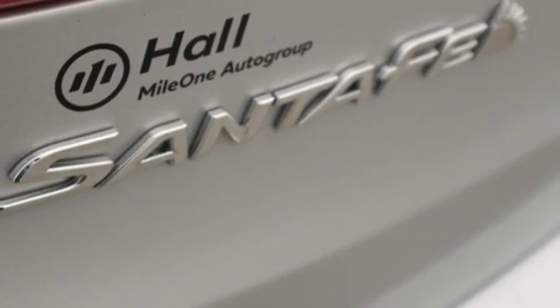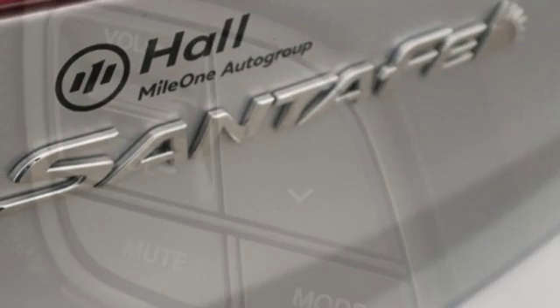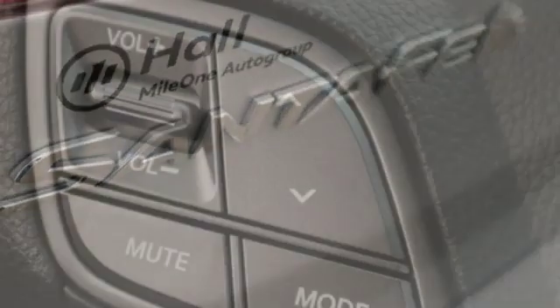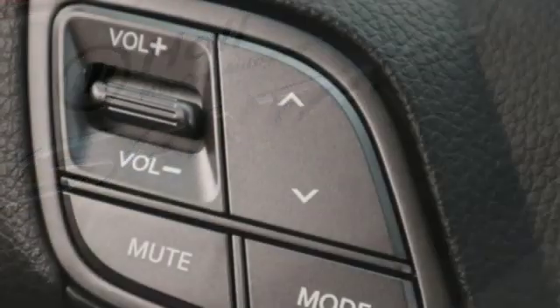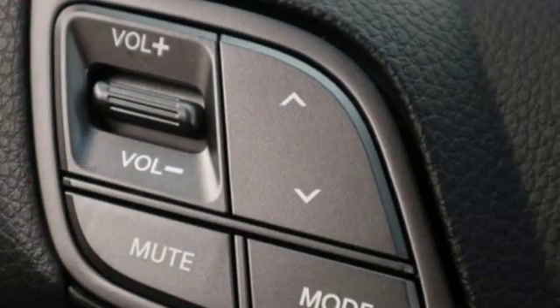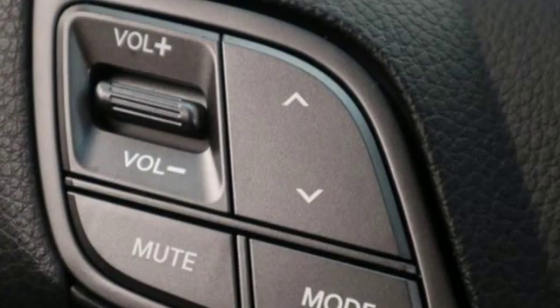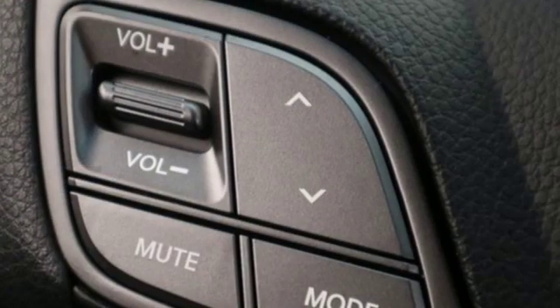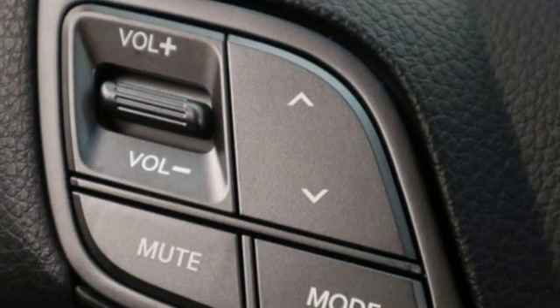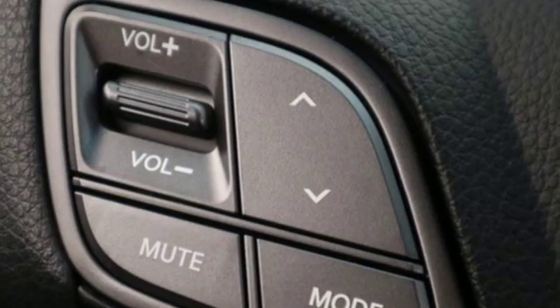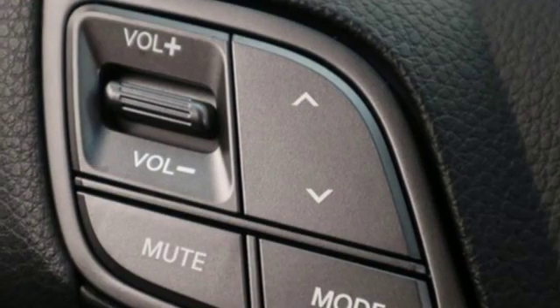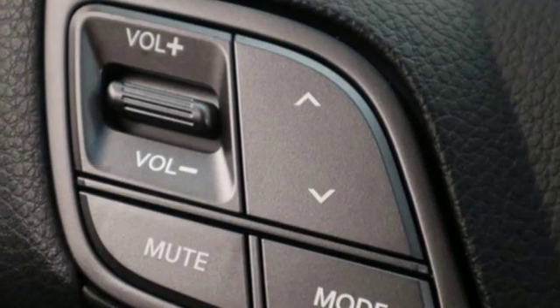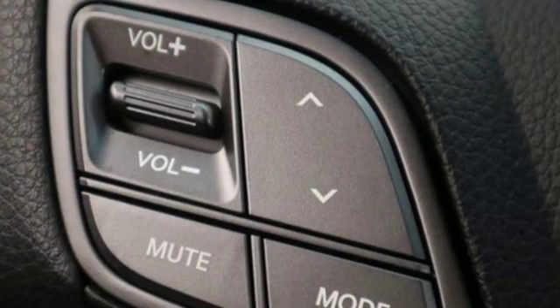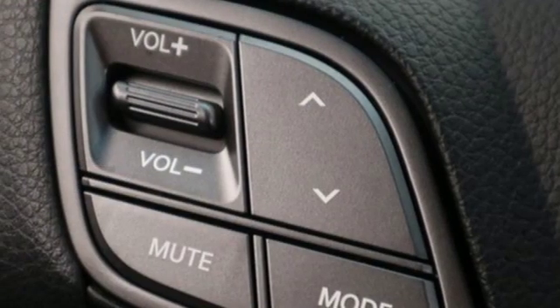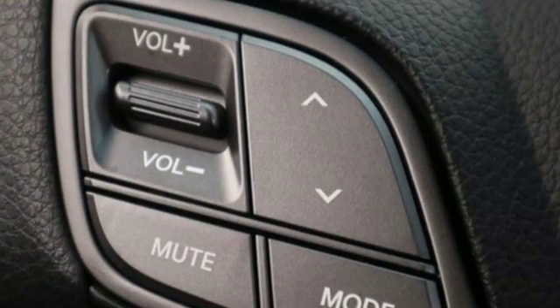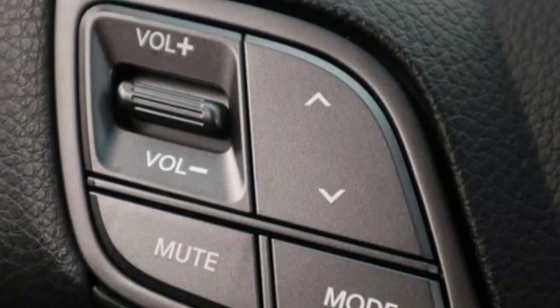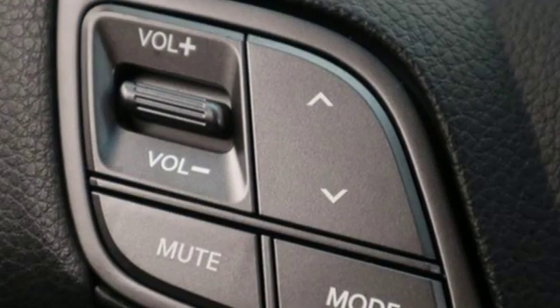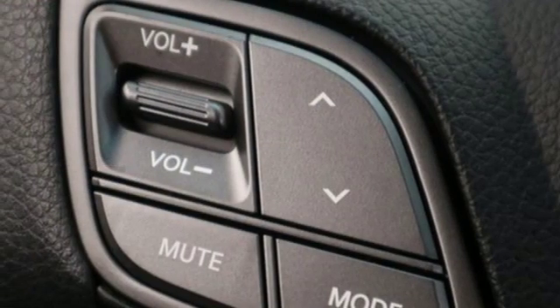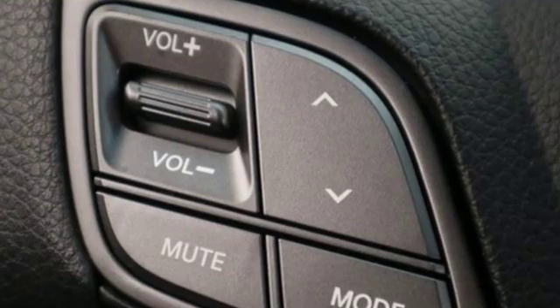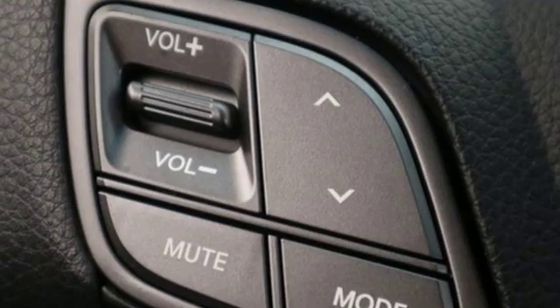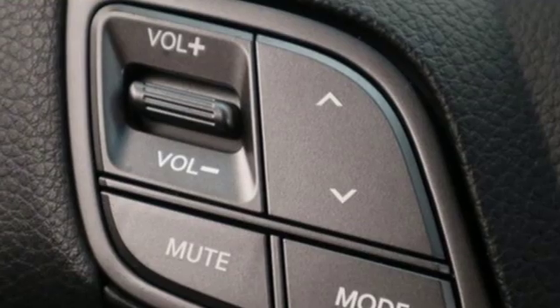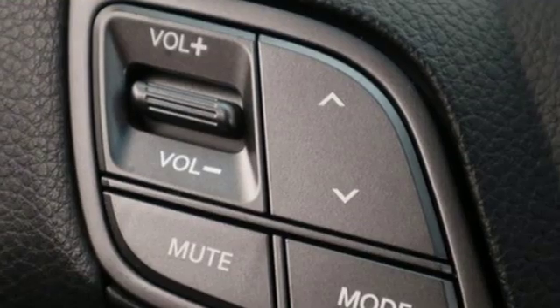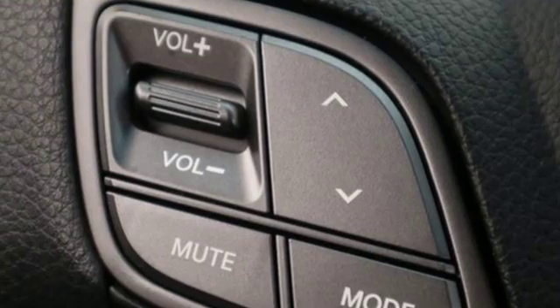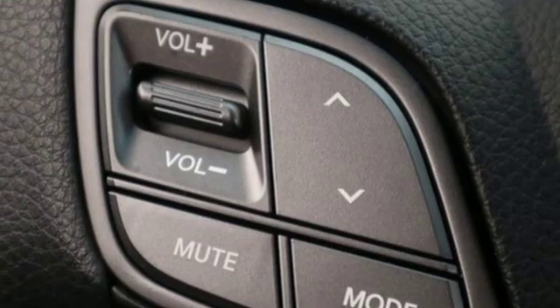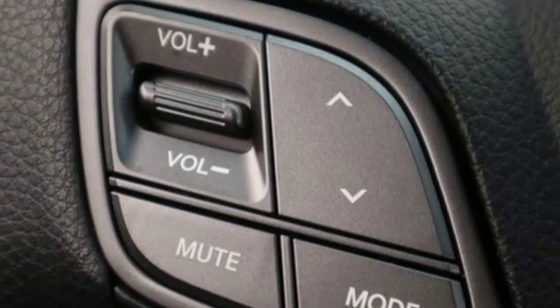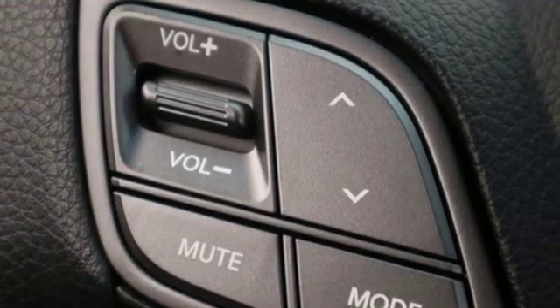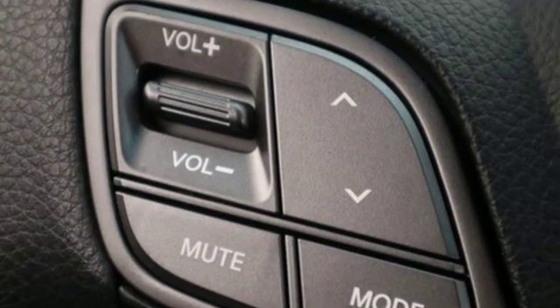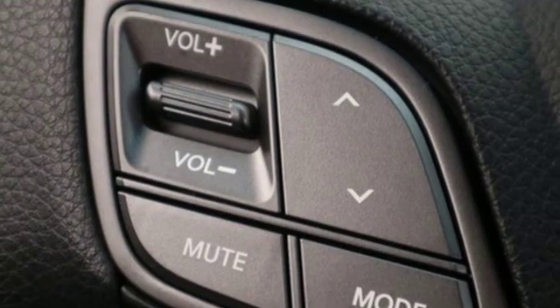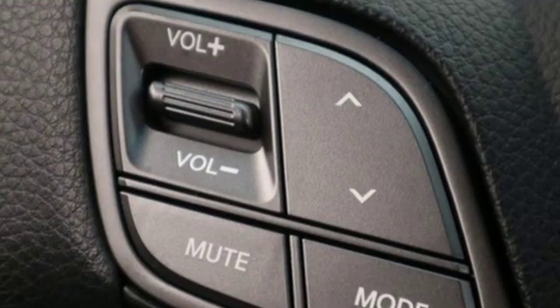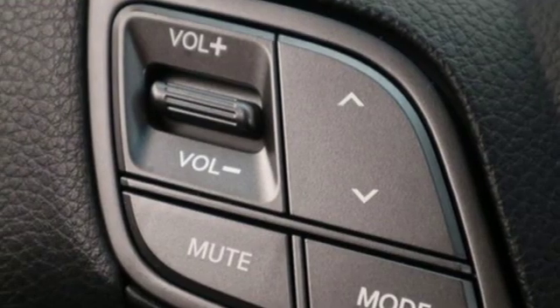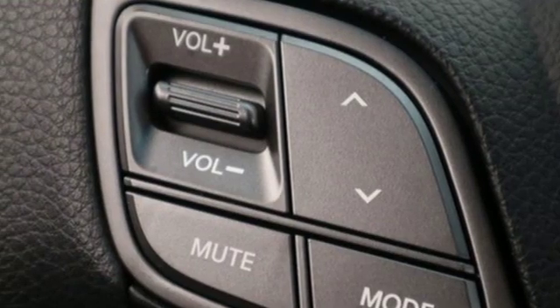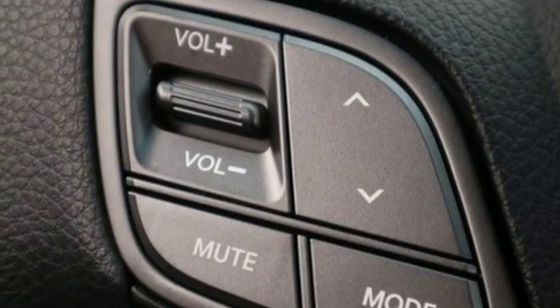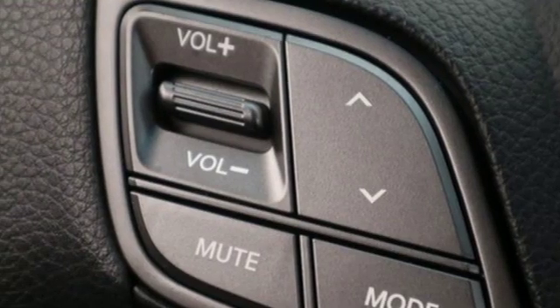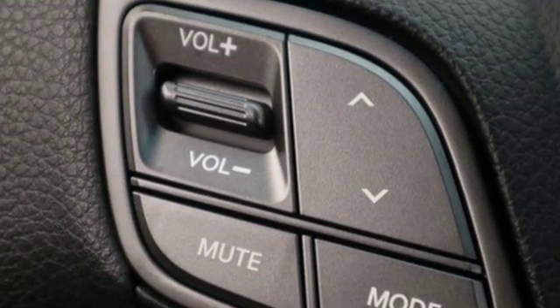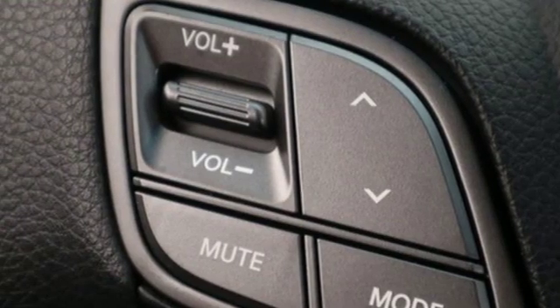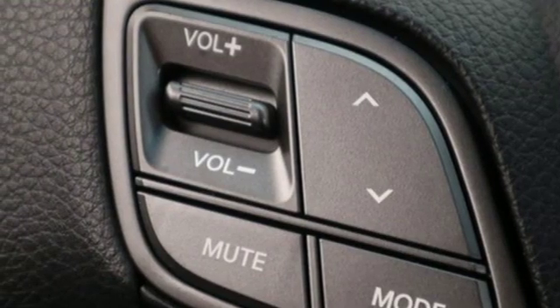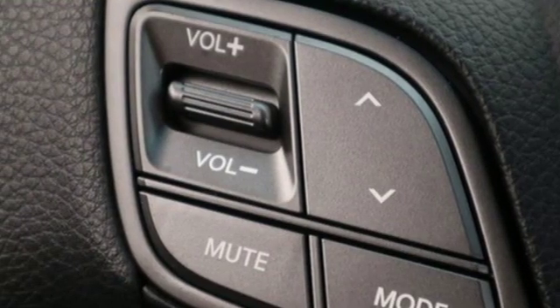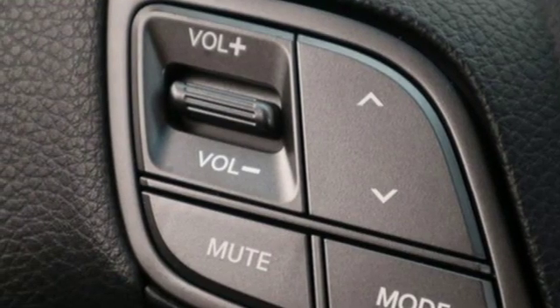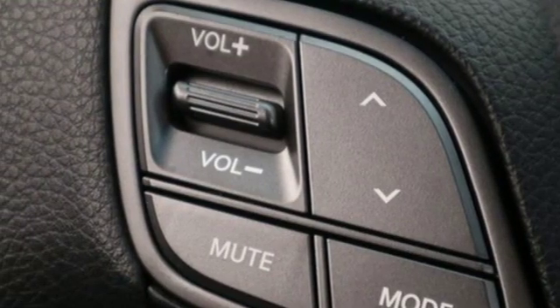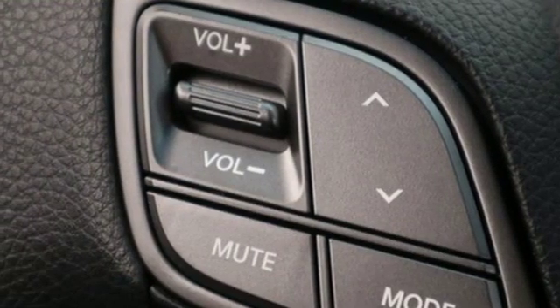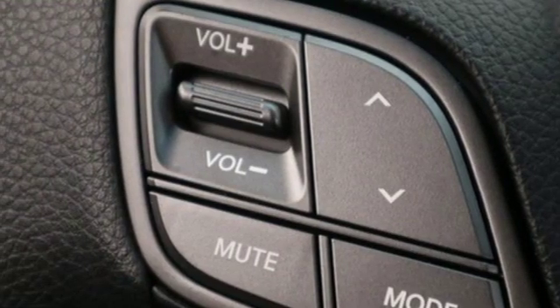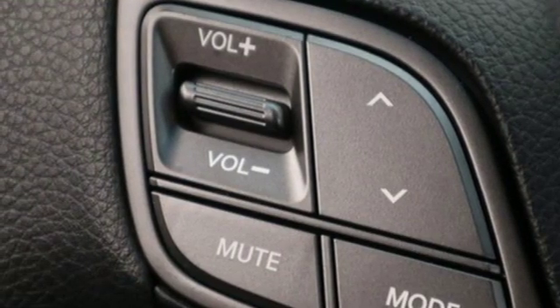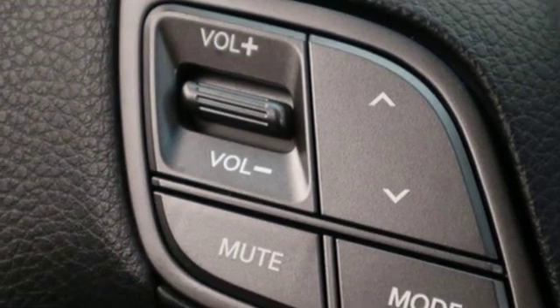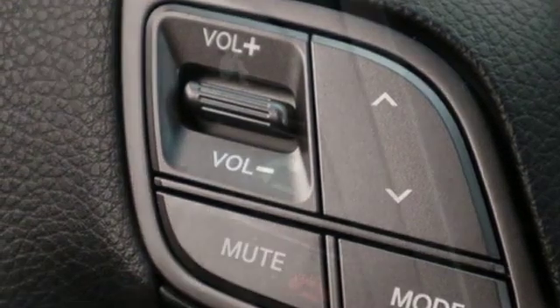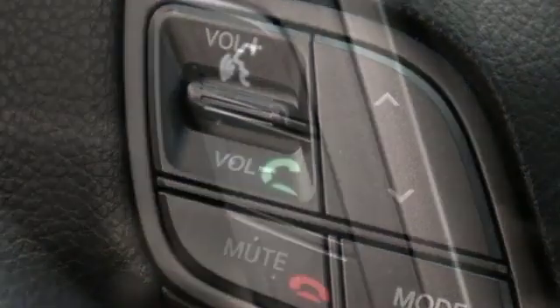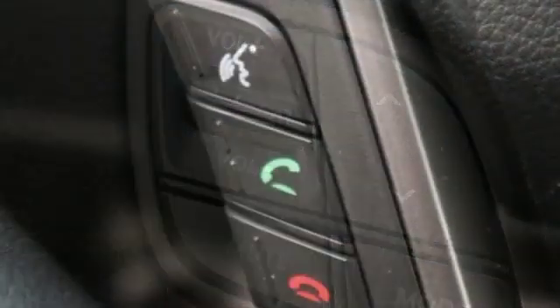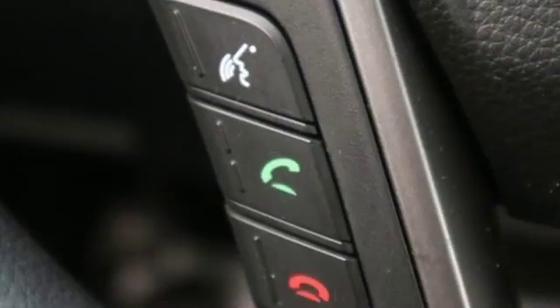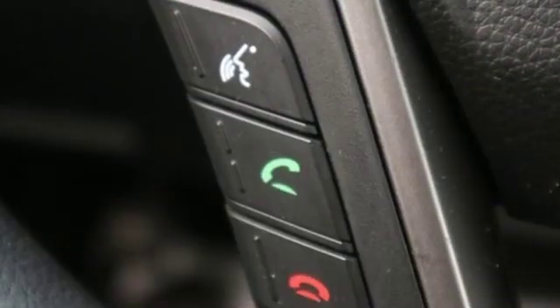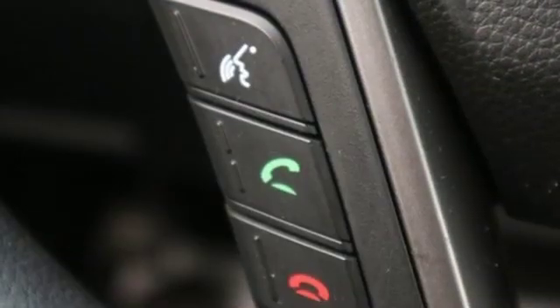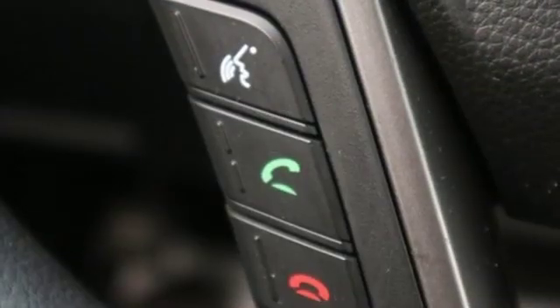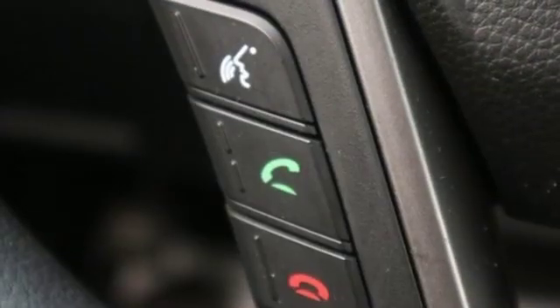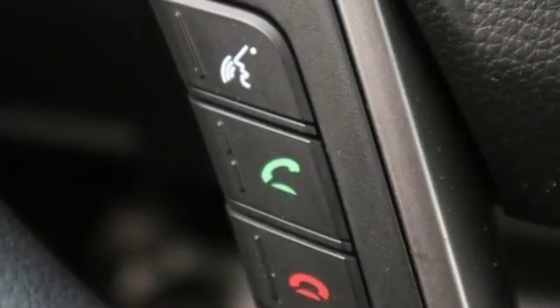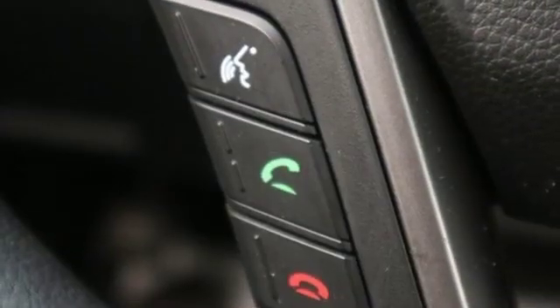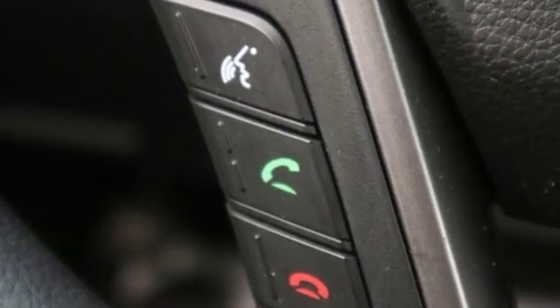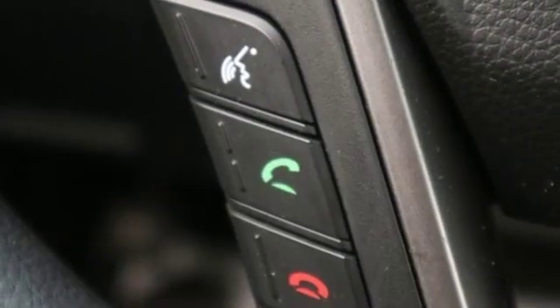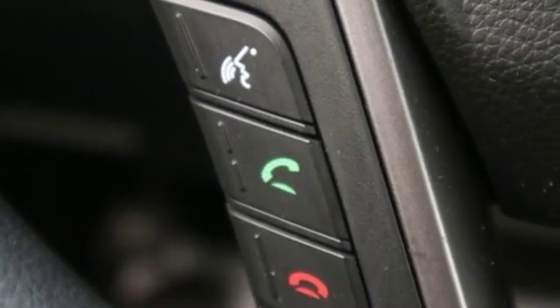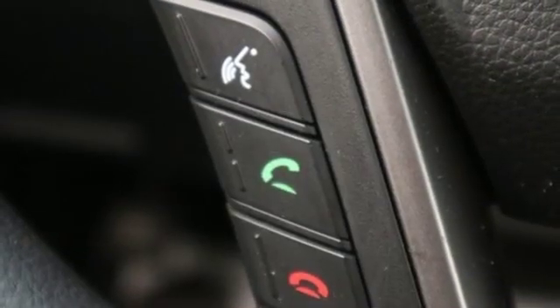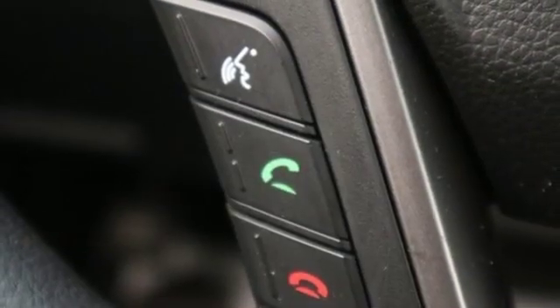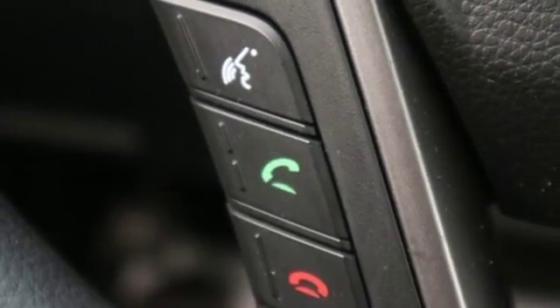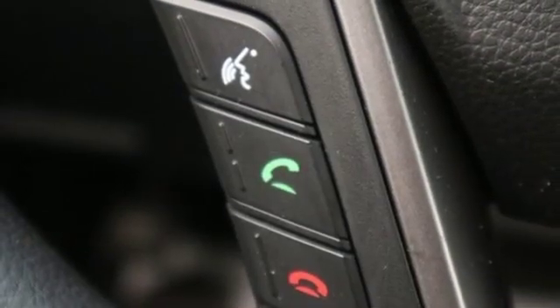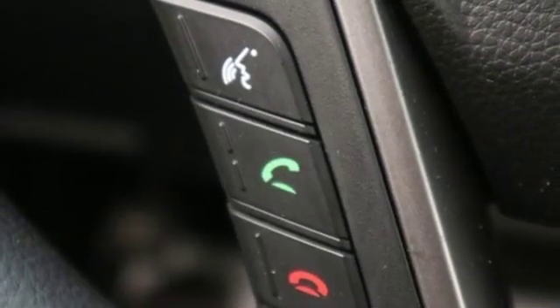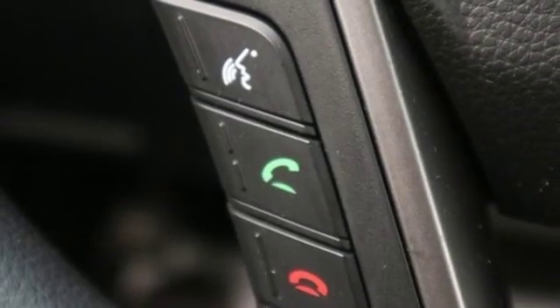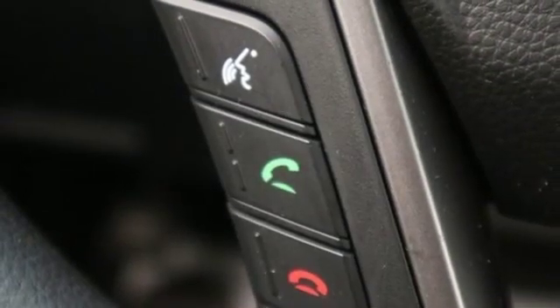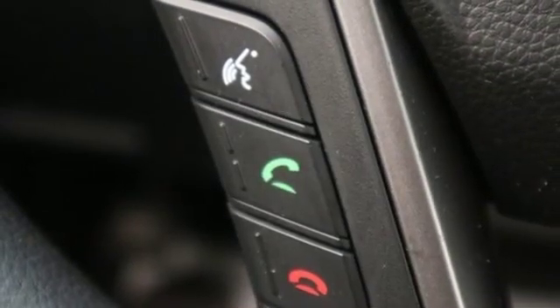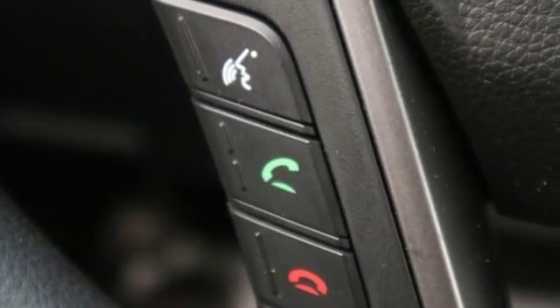V6 engine, aluminum wheels, electronic shift on the fly, and automatic transmission.